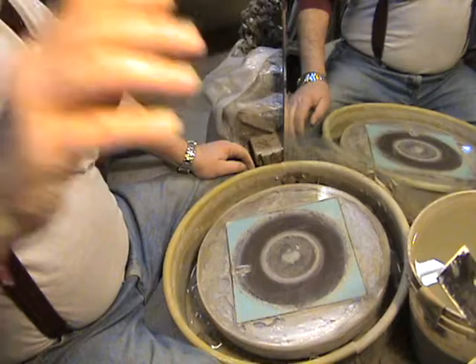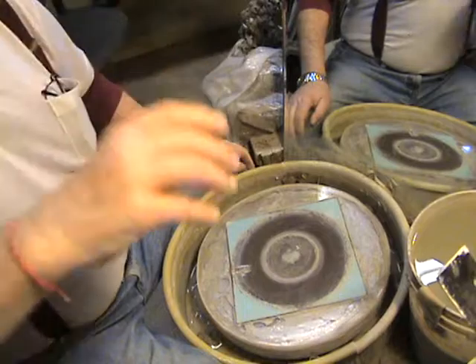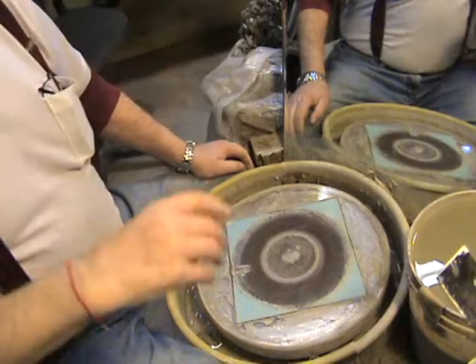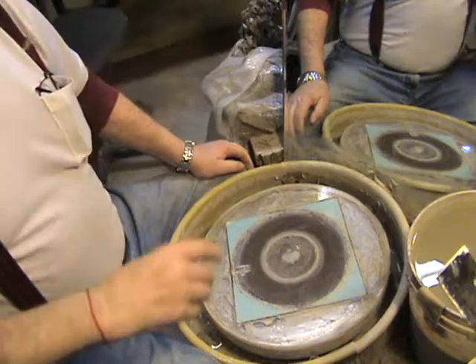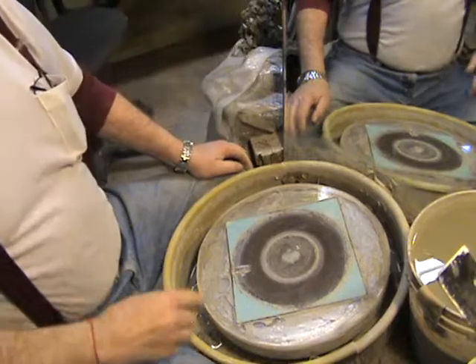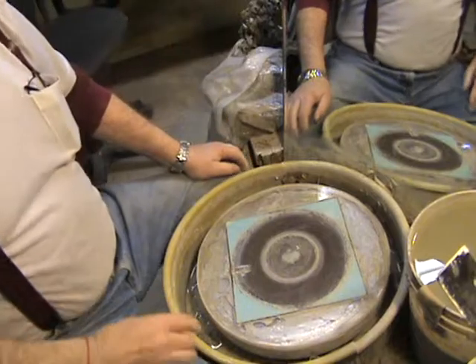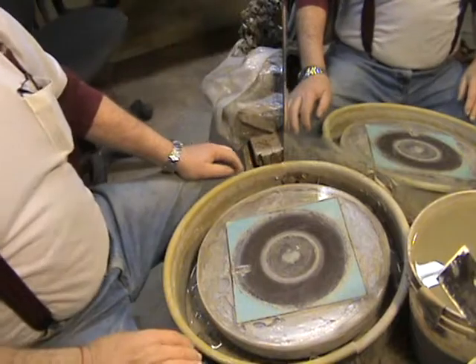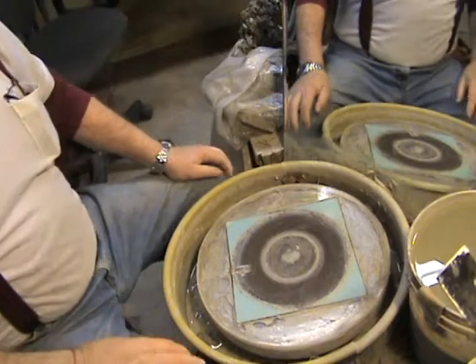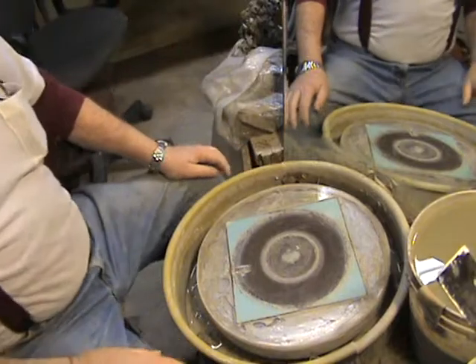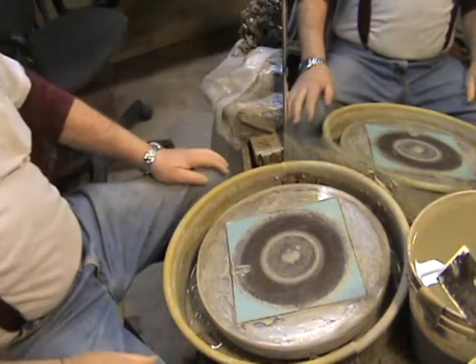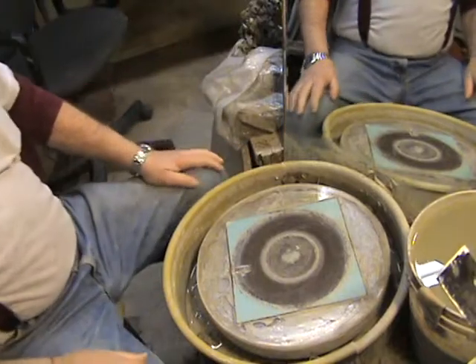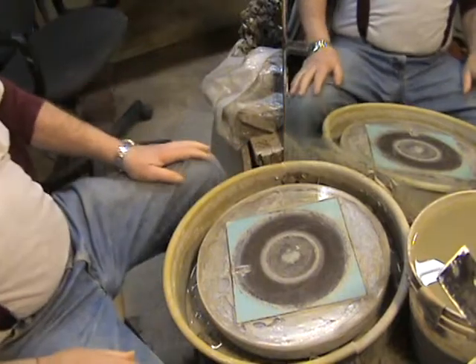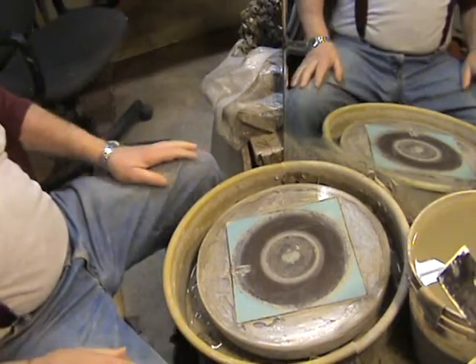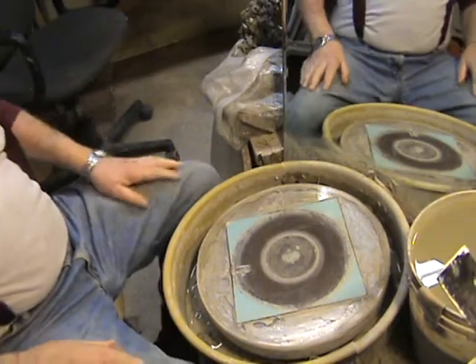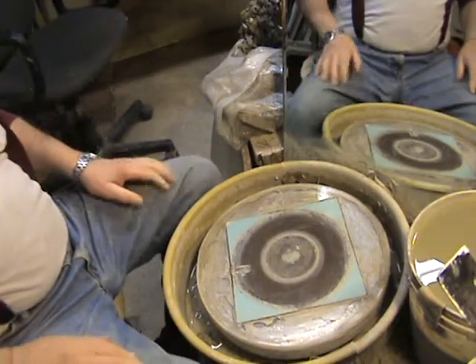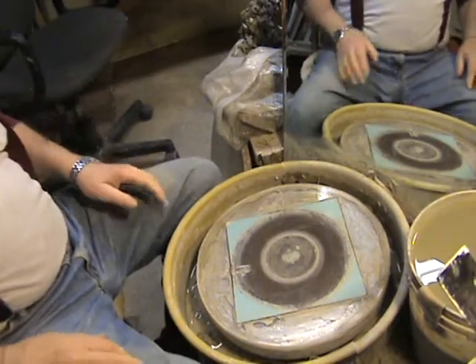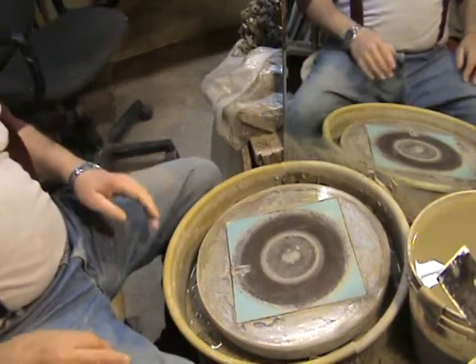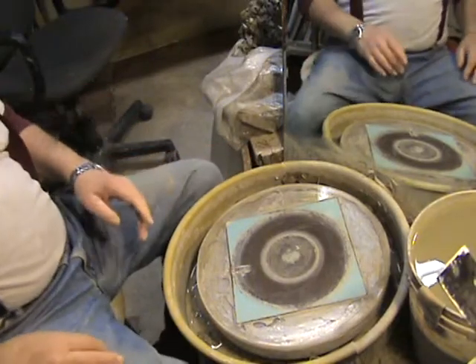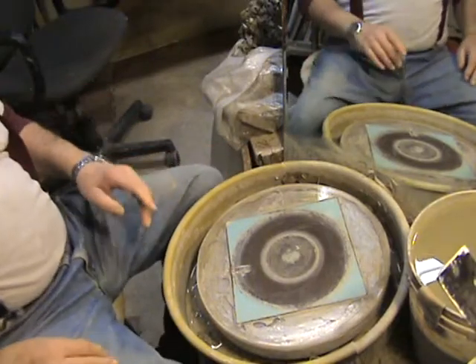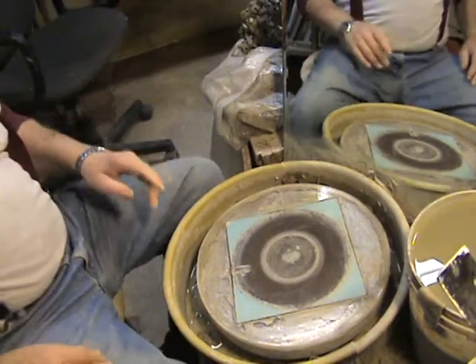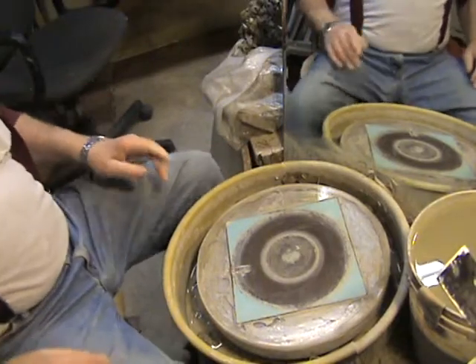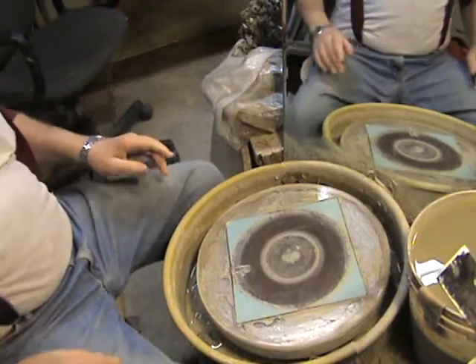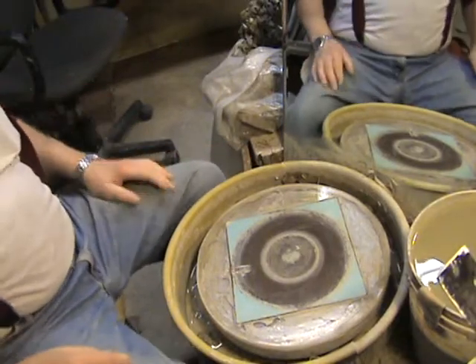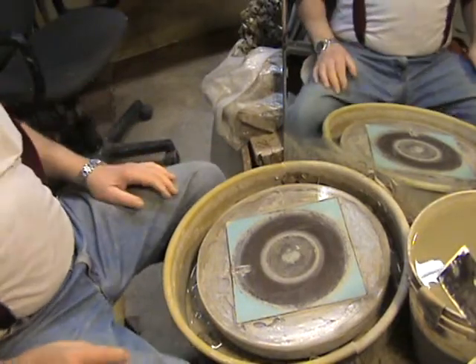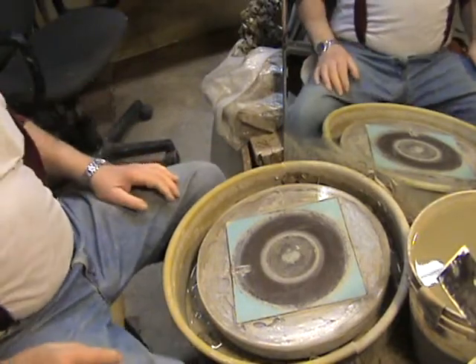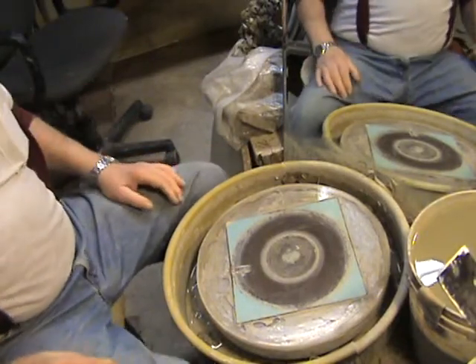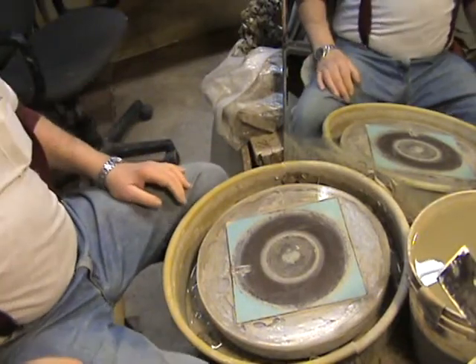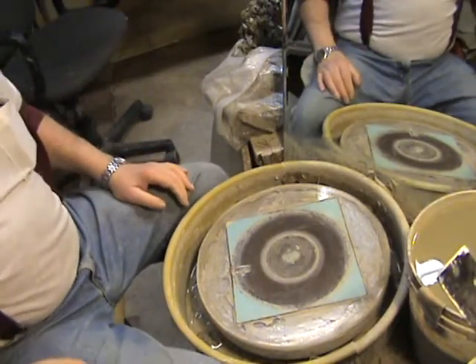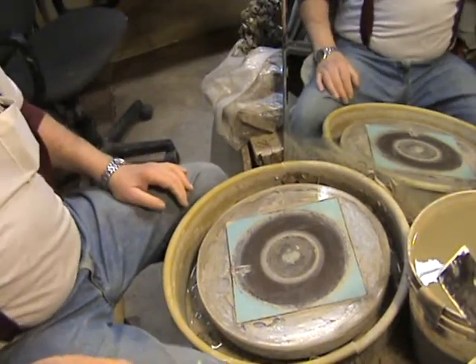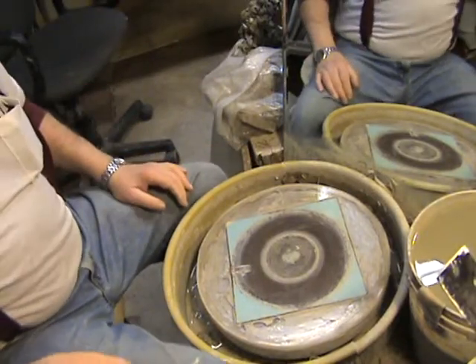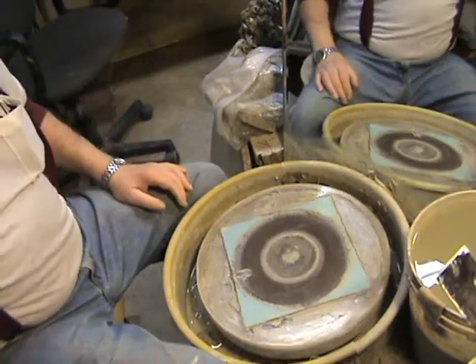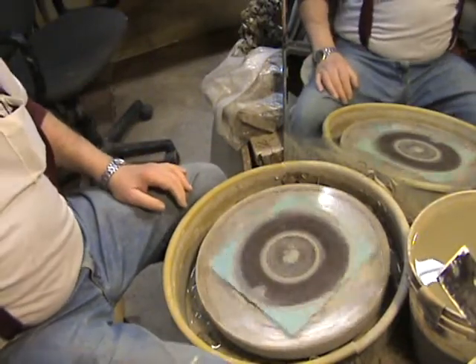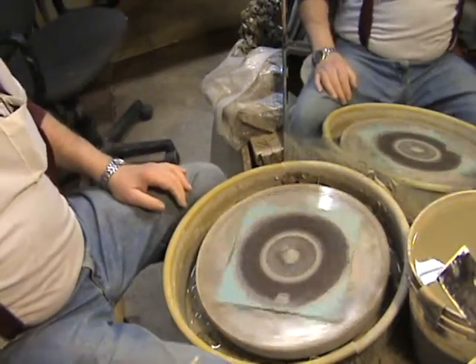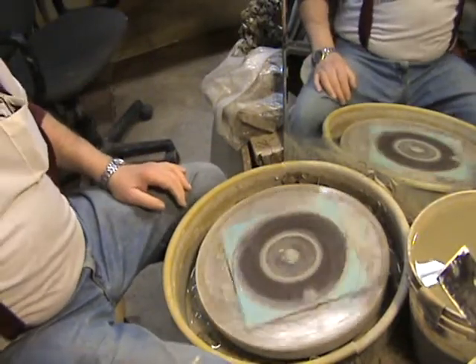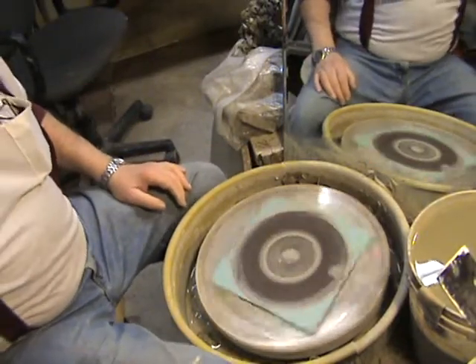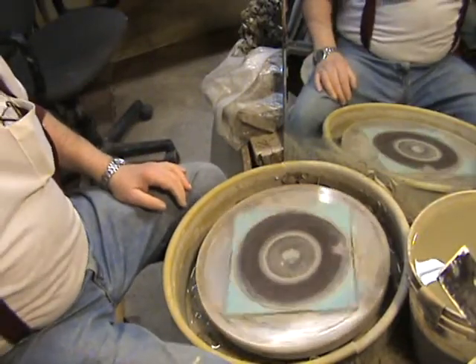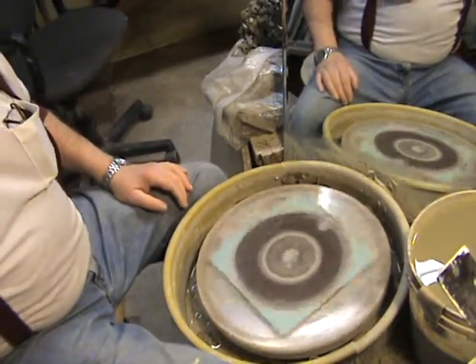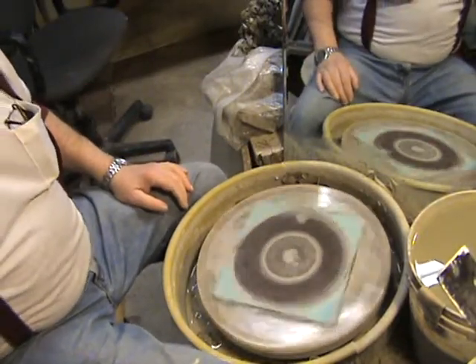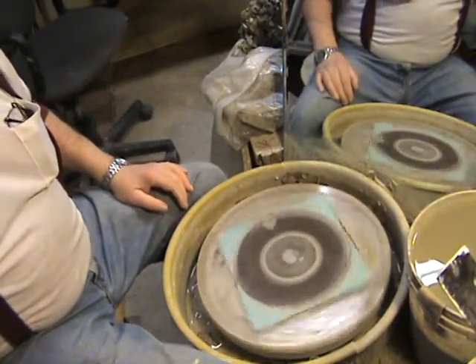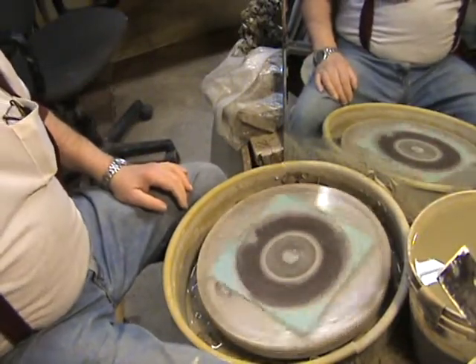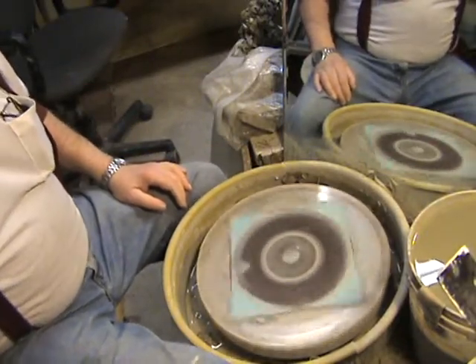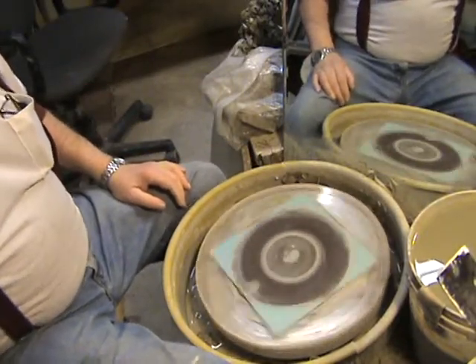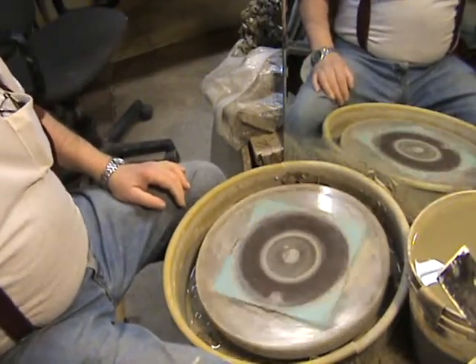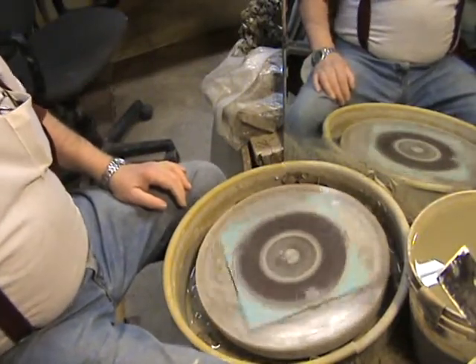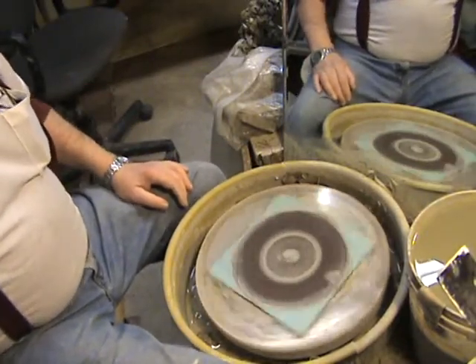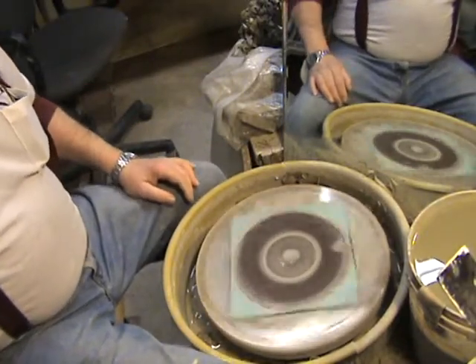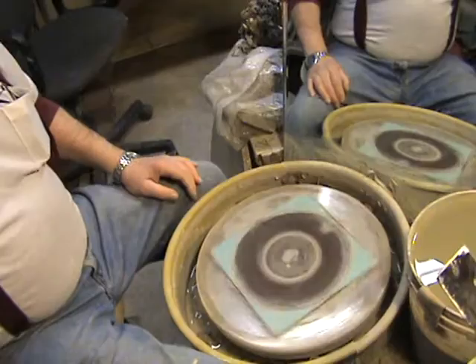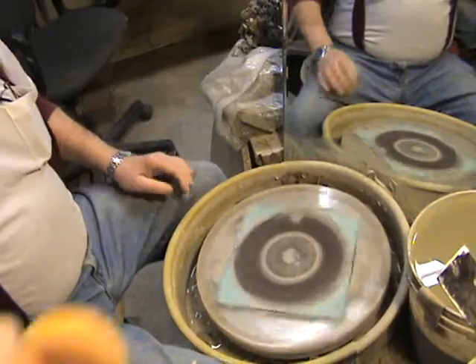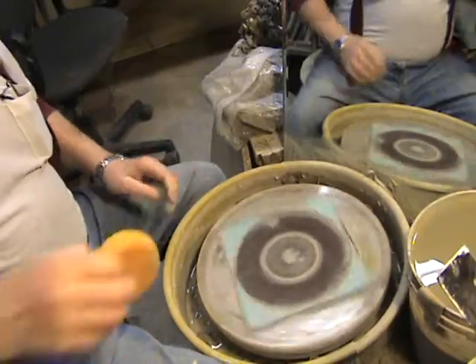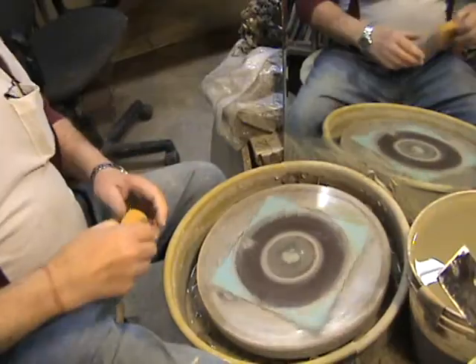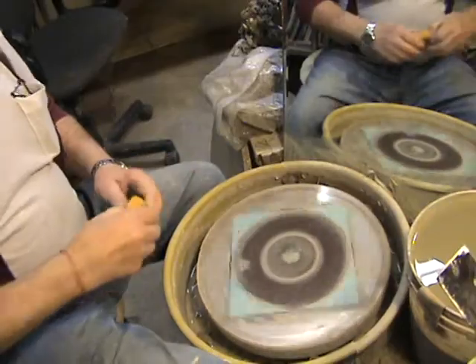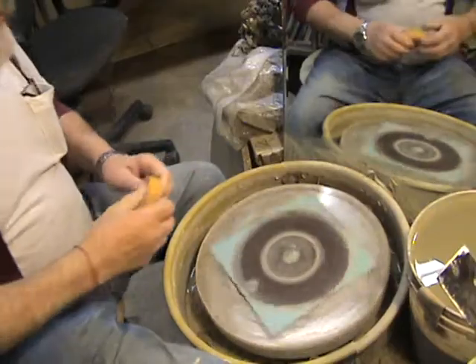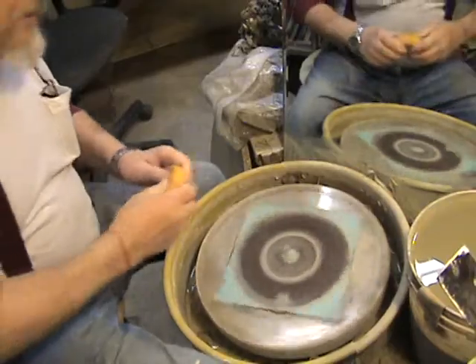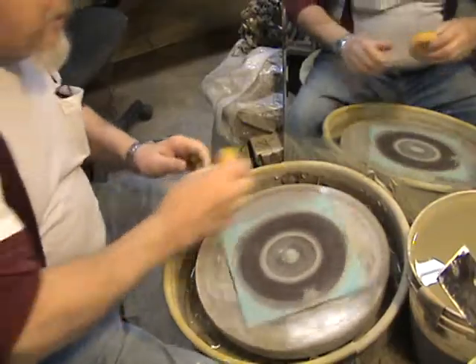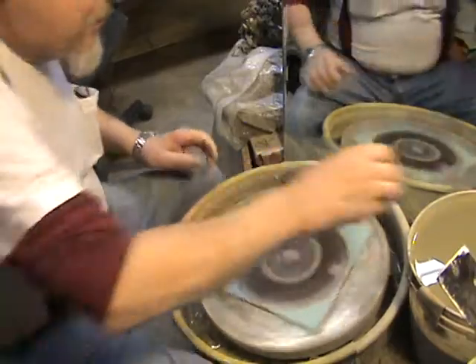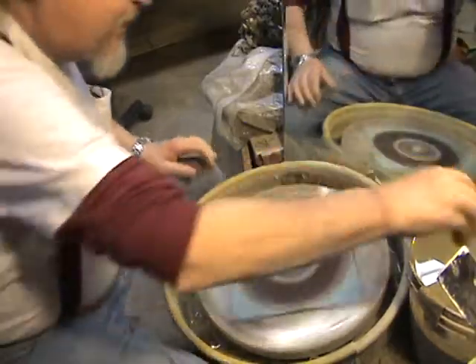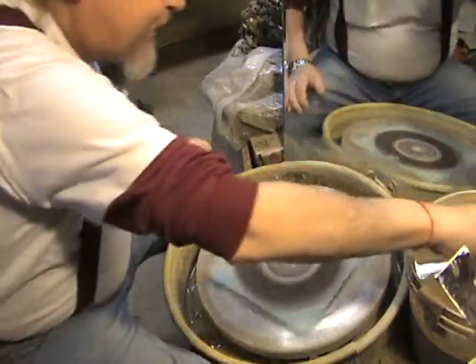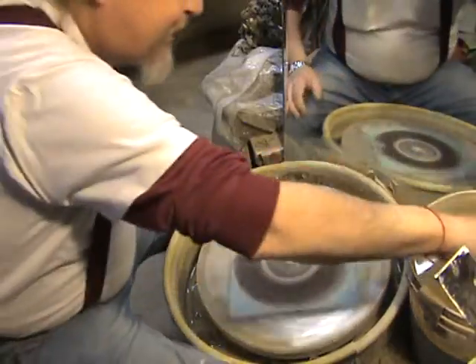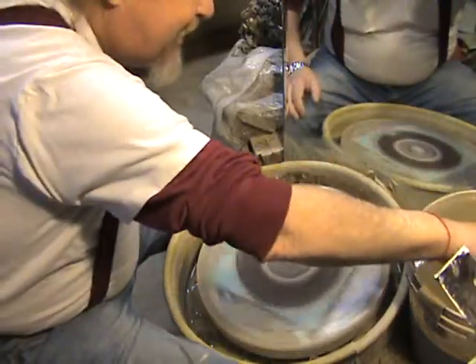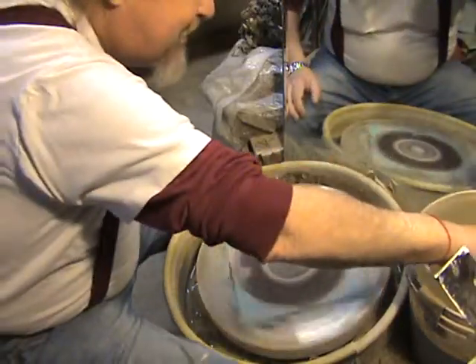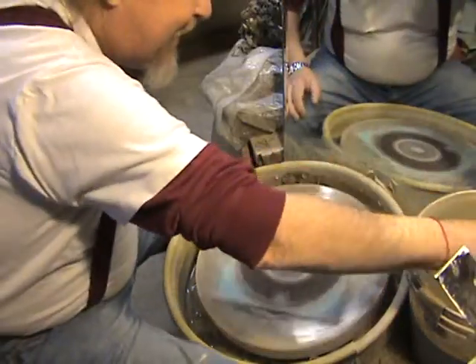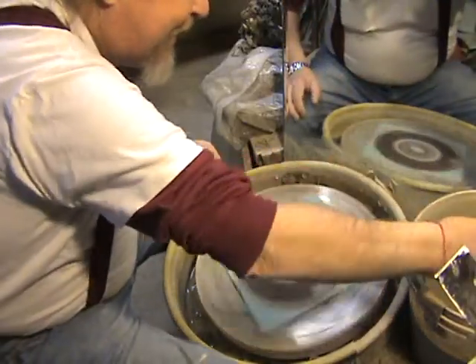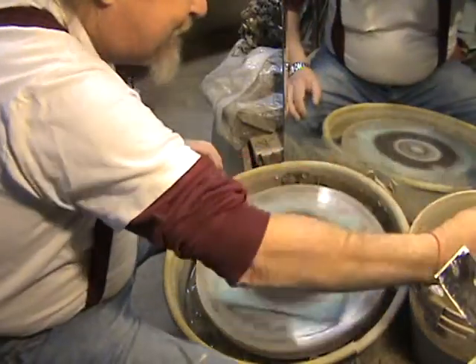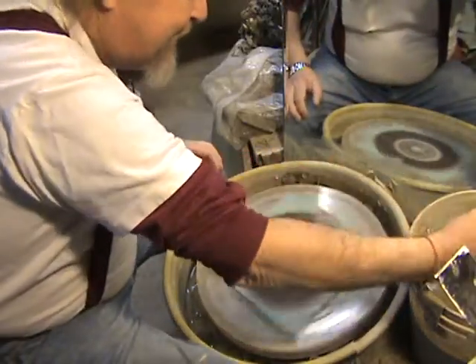Hi everybody, it's Pit of the Potter again in Maggie Valley, North Carolina, and we were working on Jack B. Nimble candlesticks before.